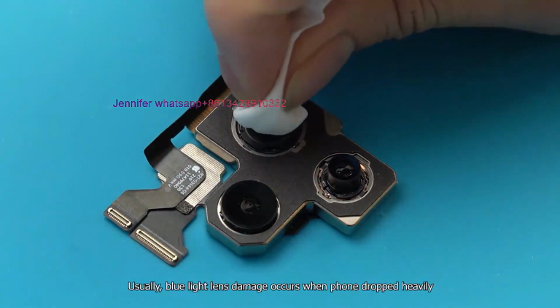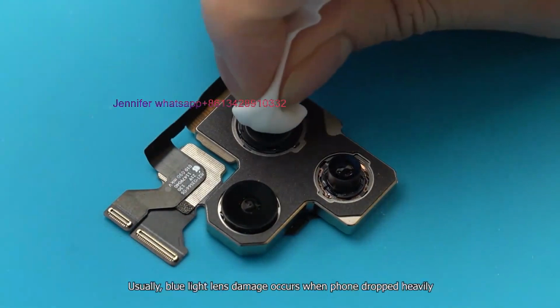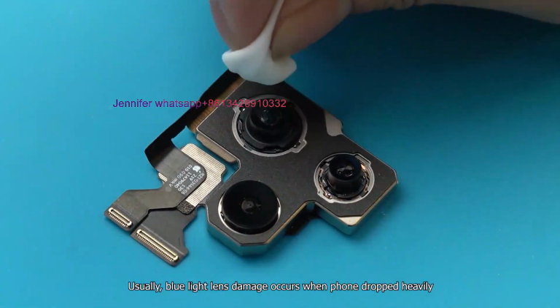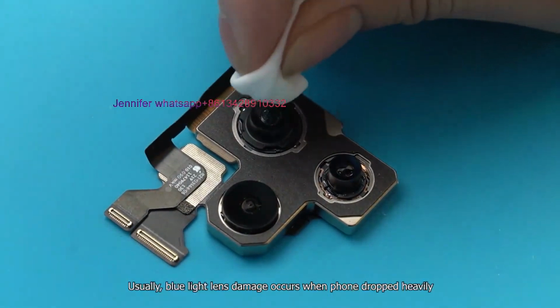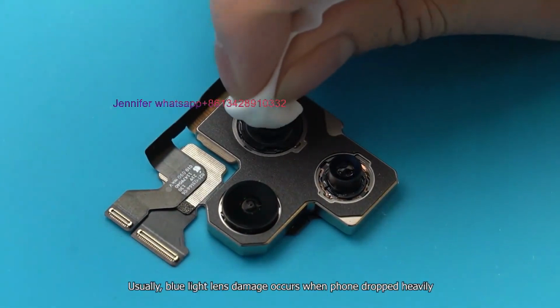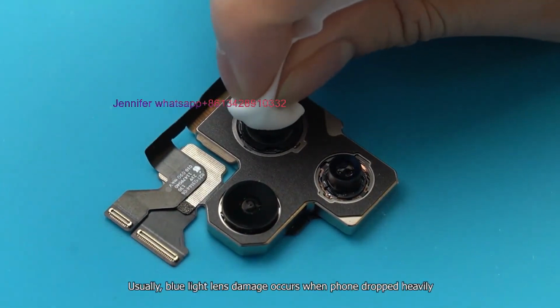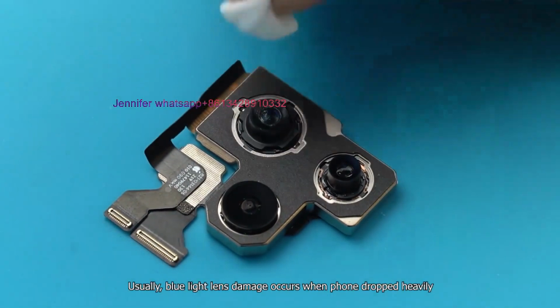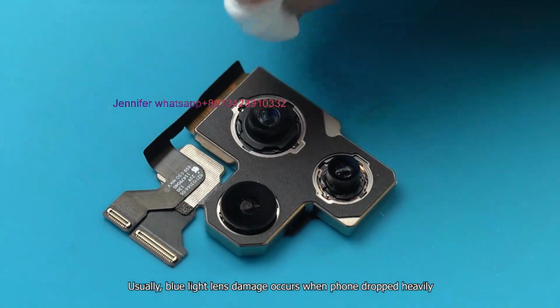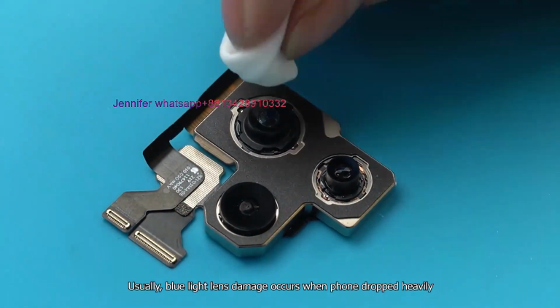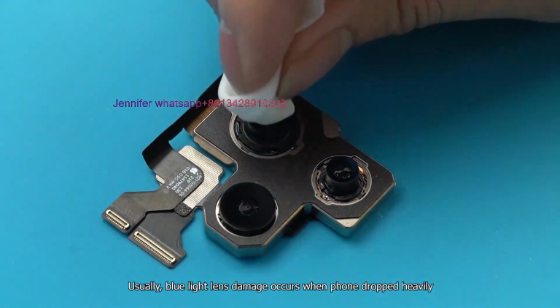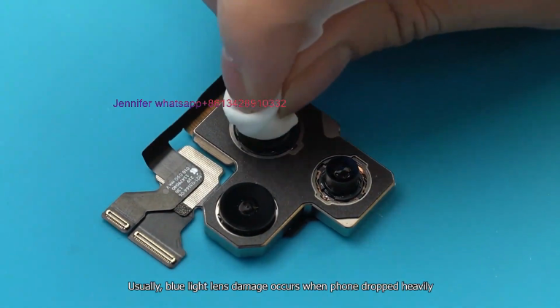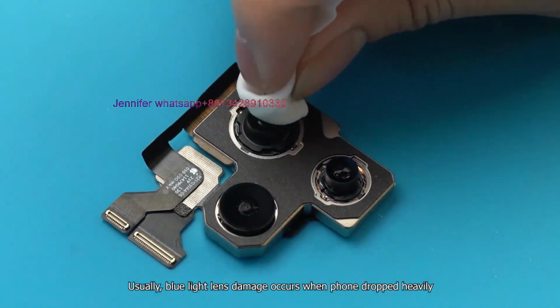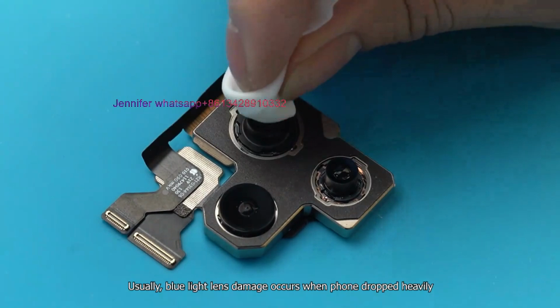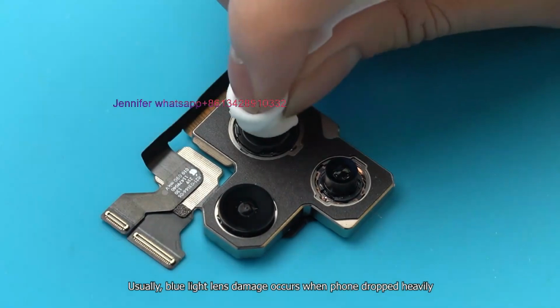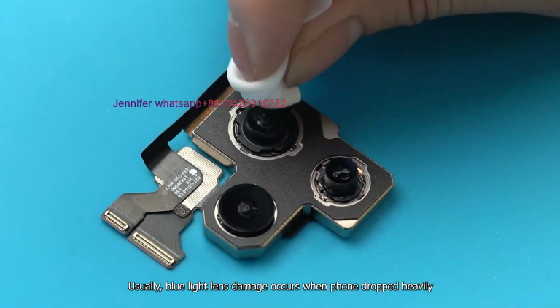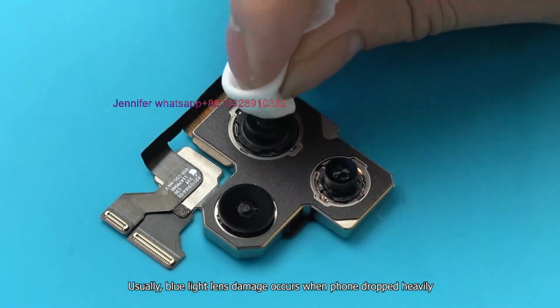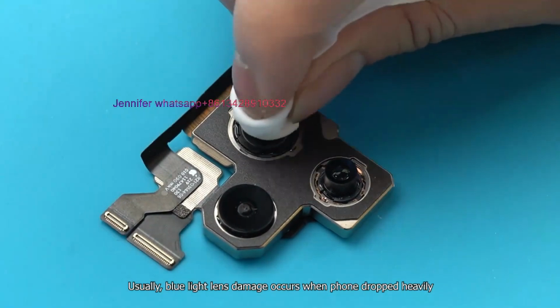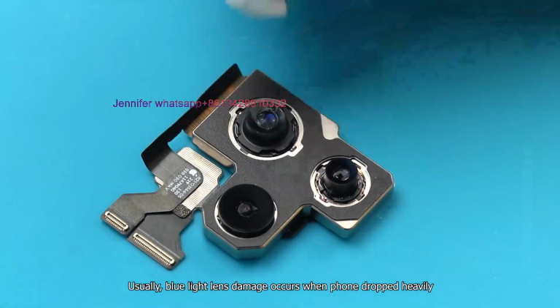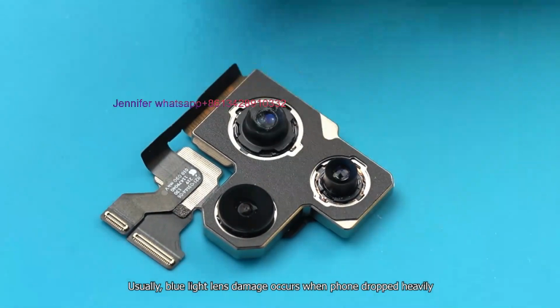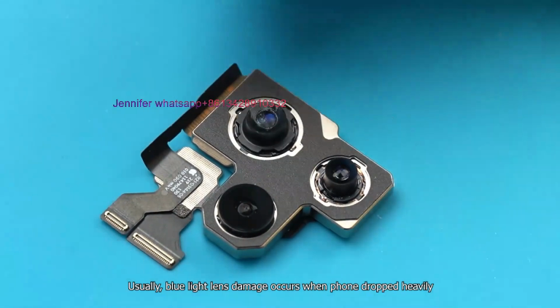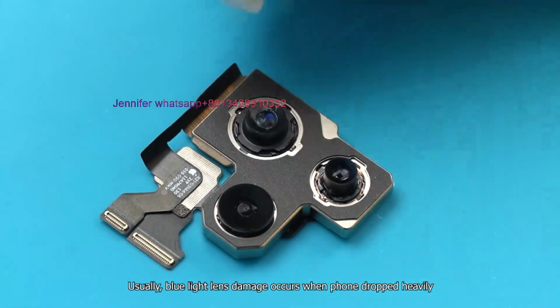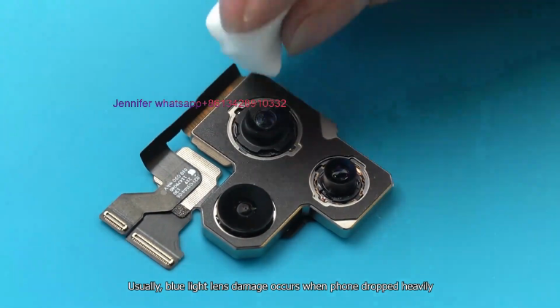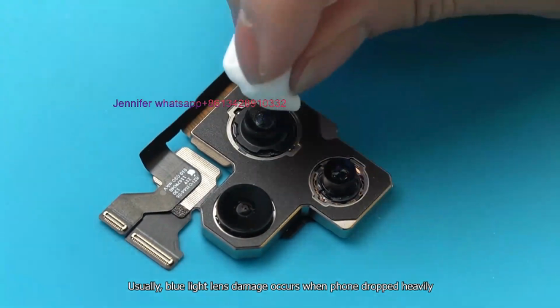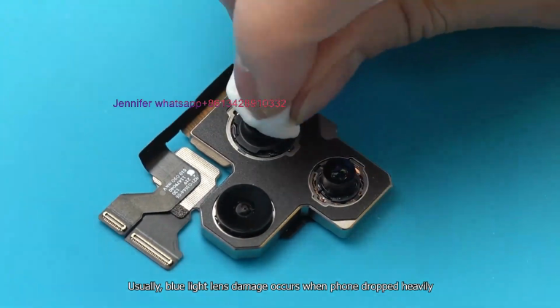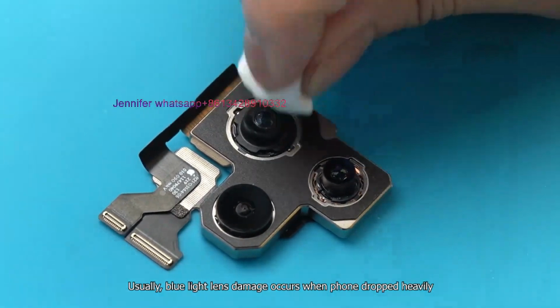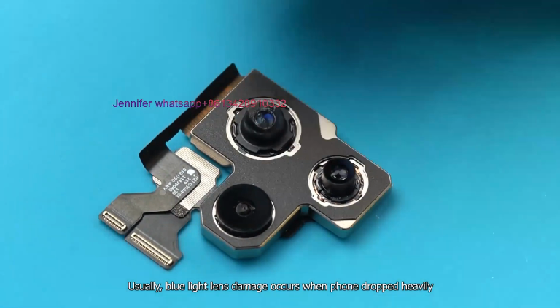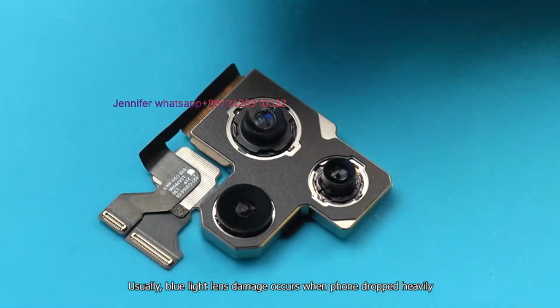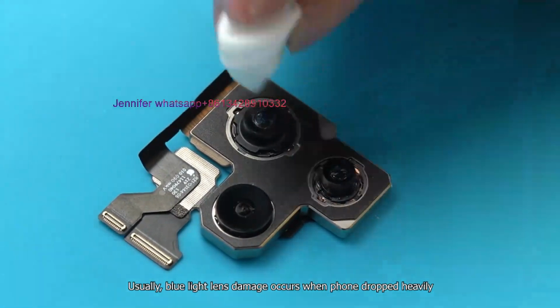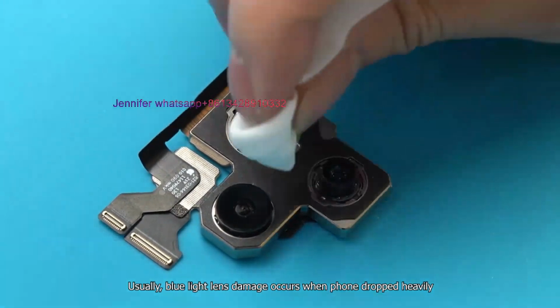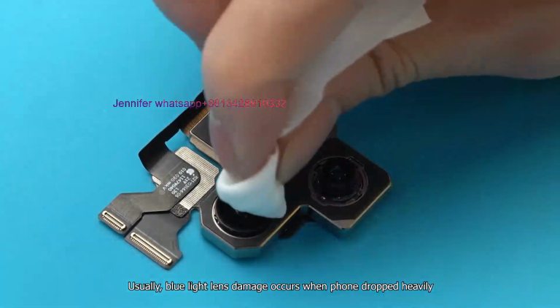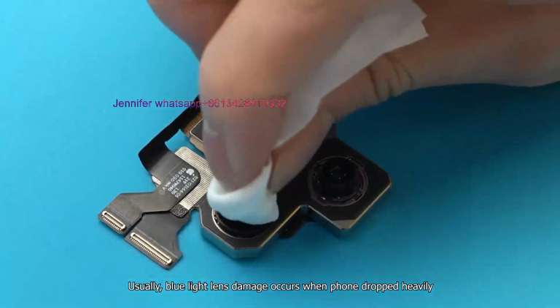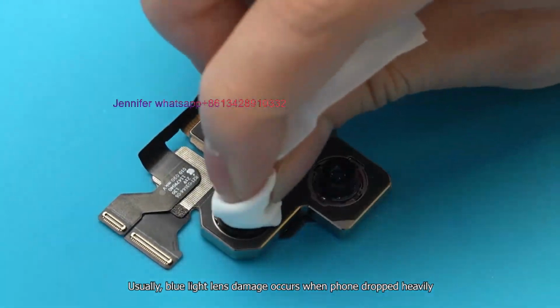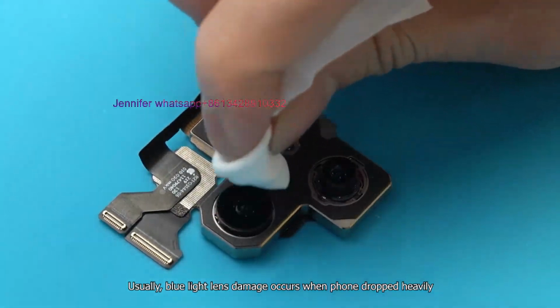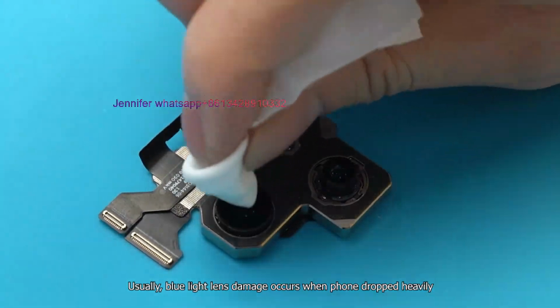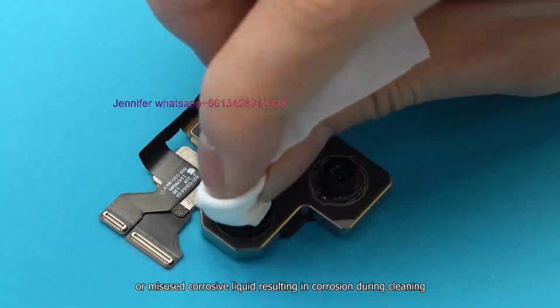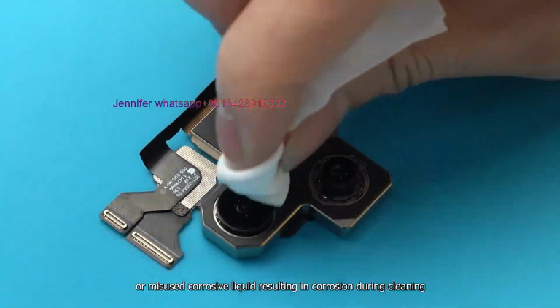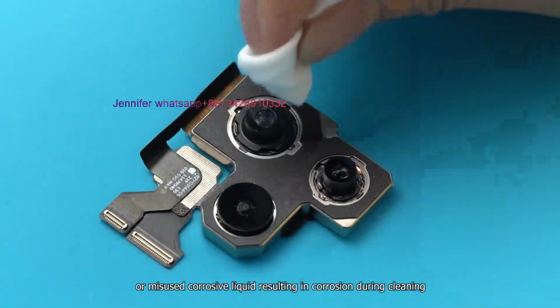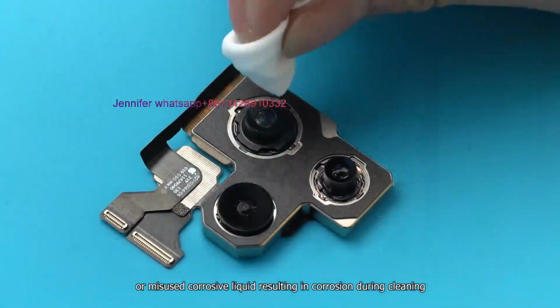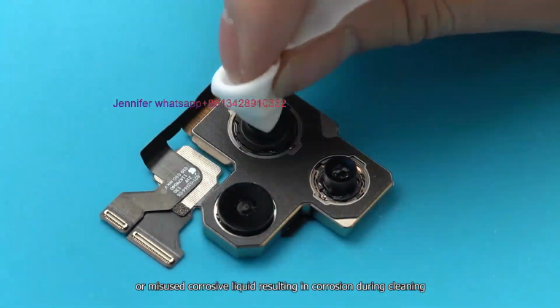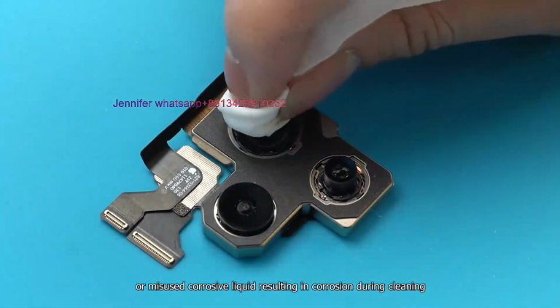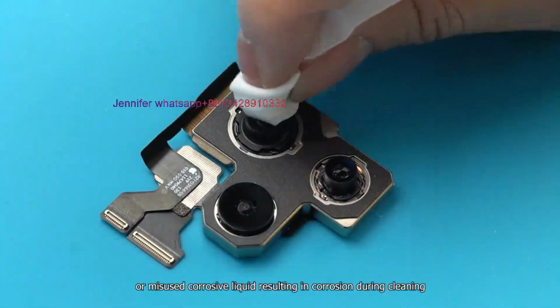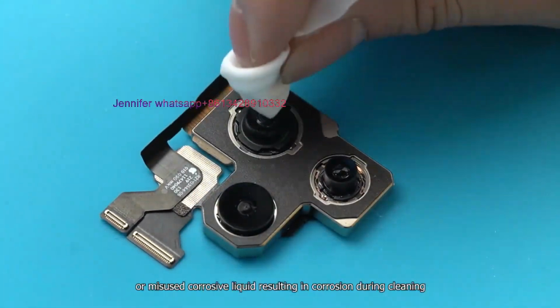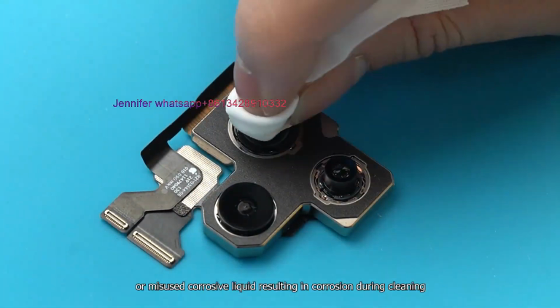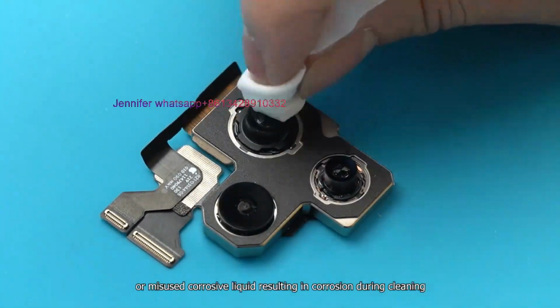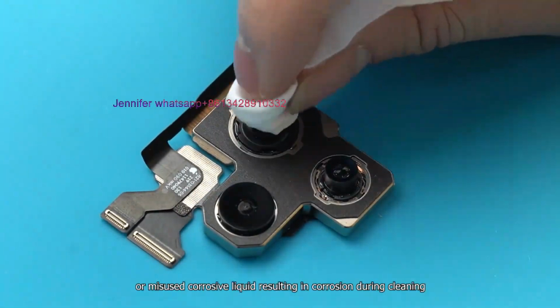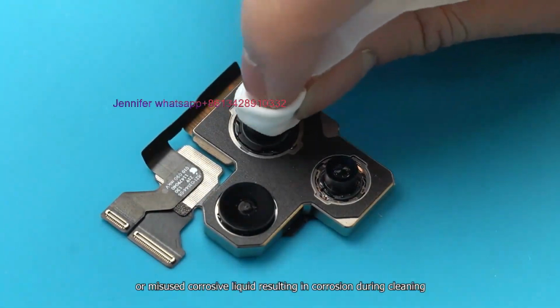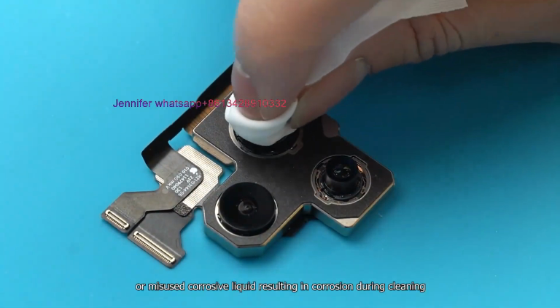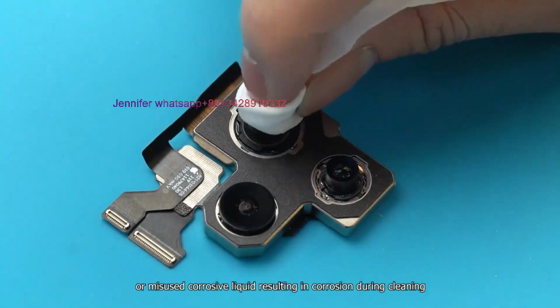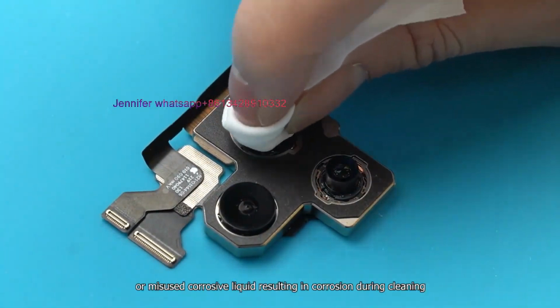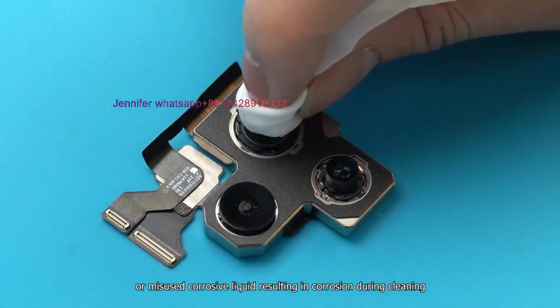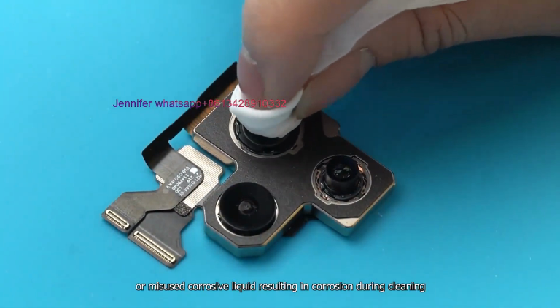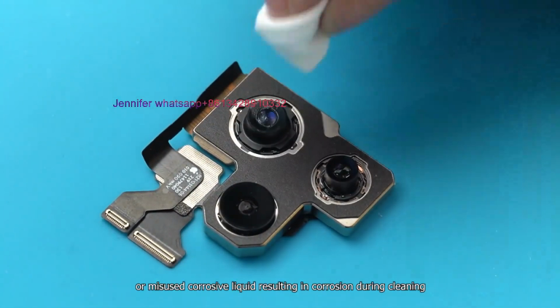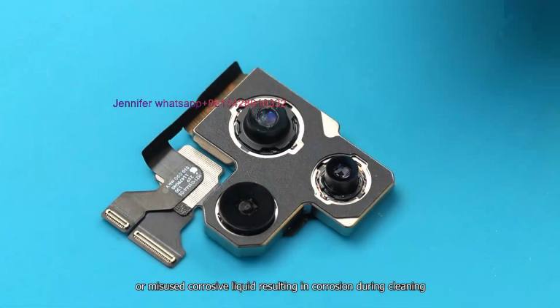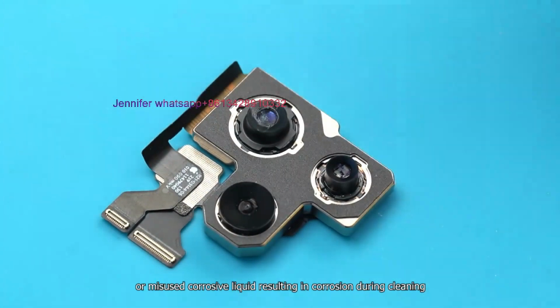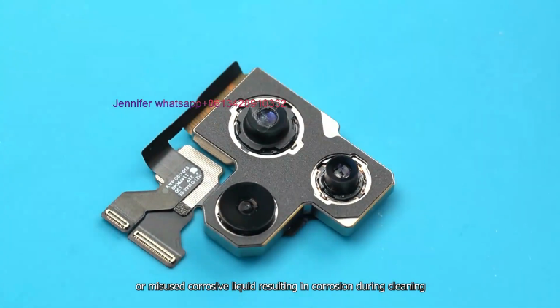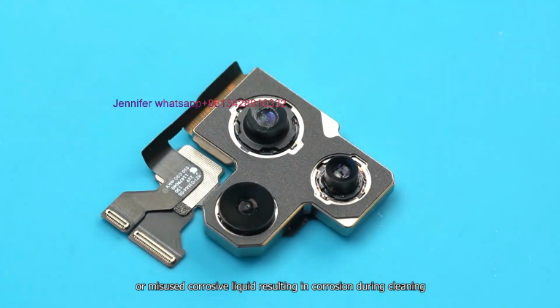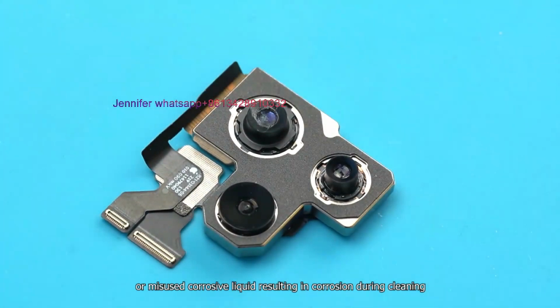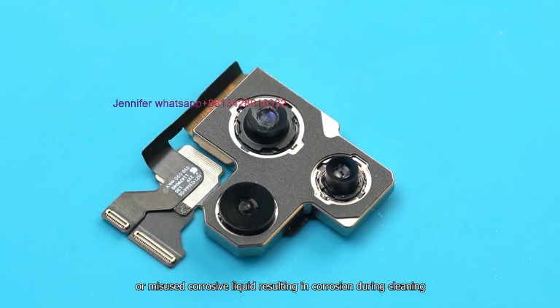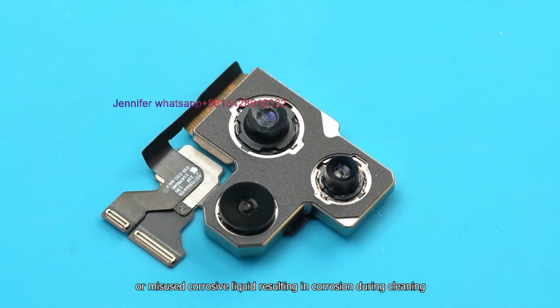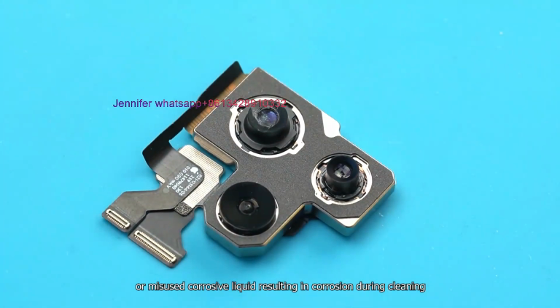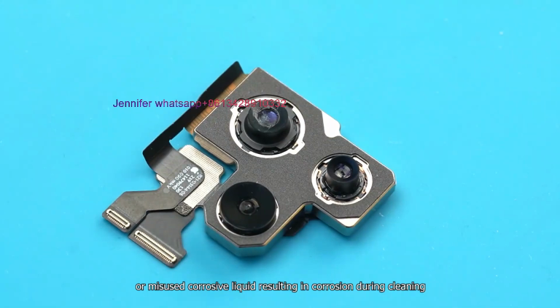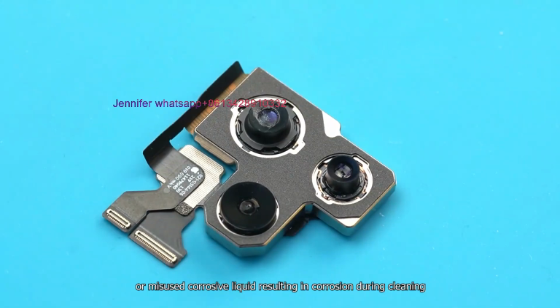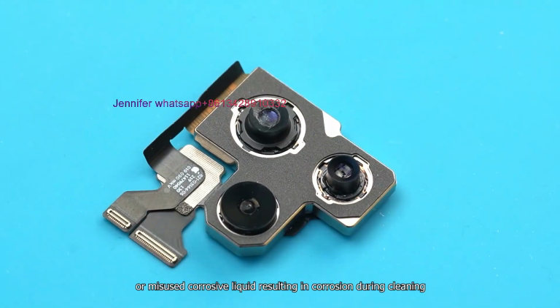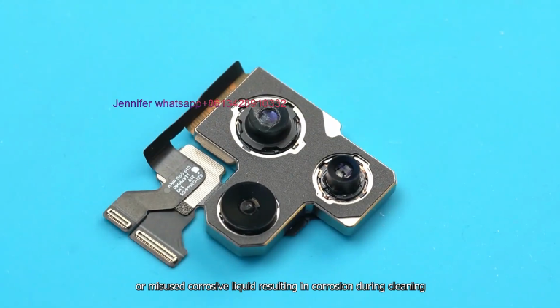Usually, blue light lens damage occurs when the phone is dropped heavily, or when corrosive liquid is misused during cleaning, resulting in corrosion.